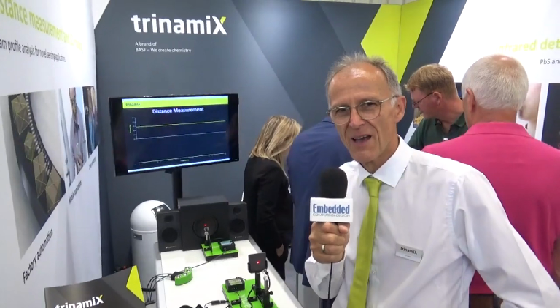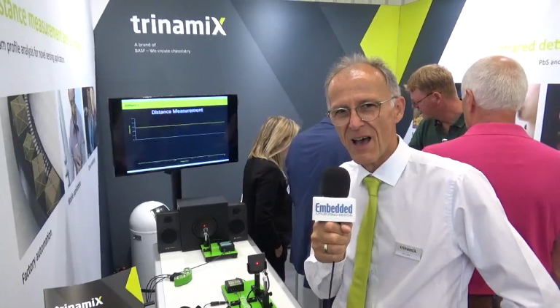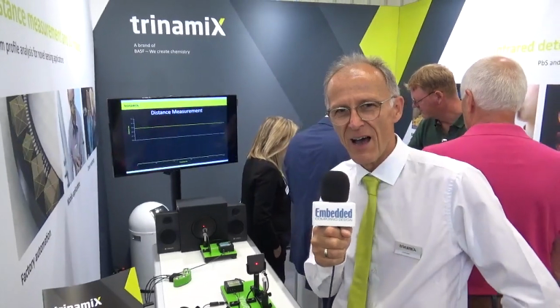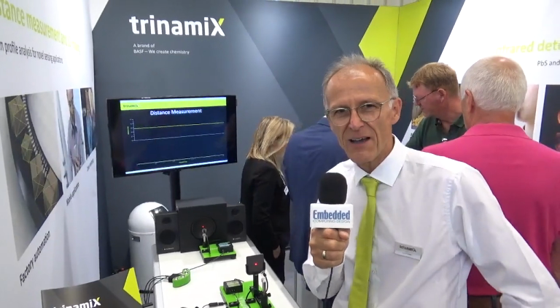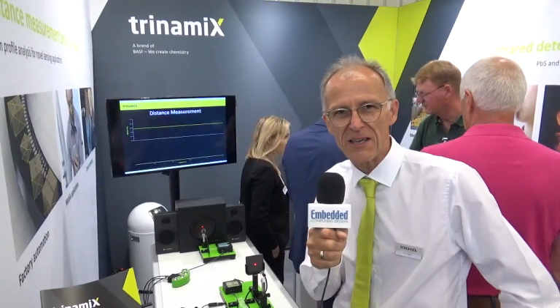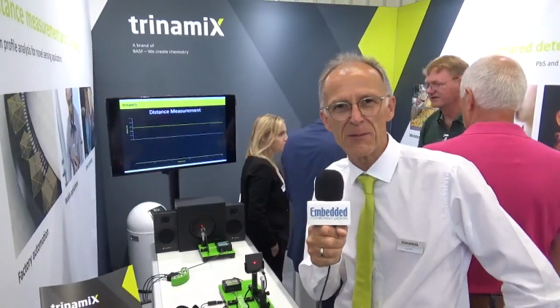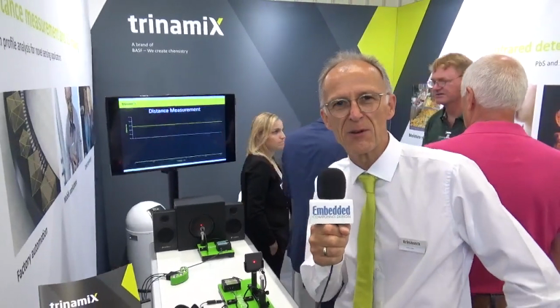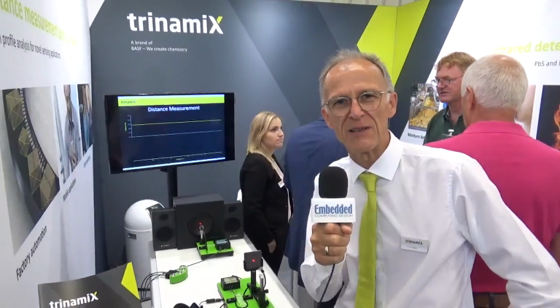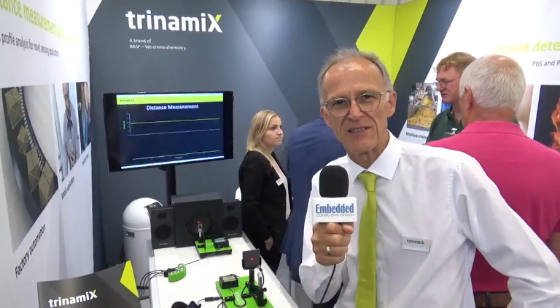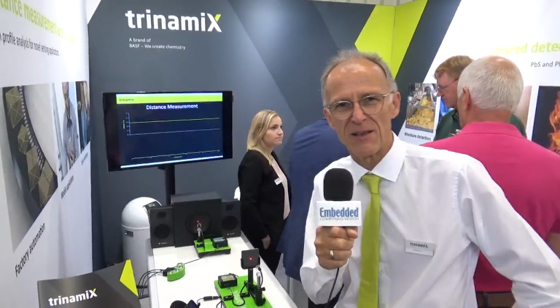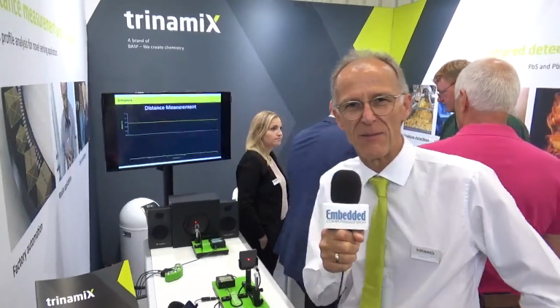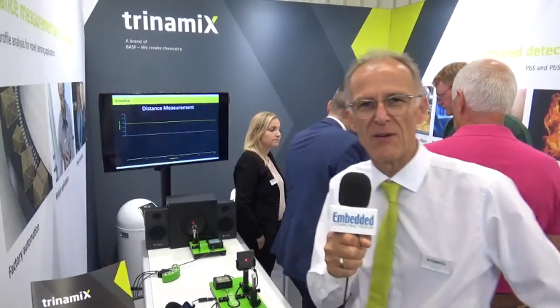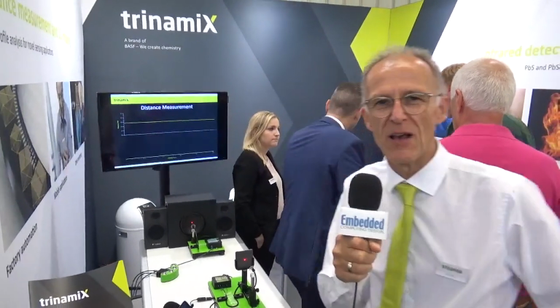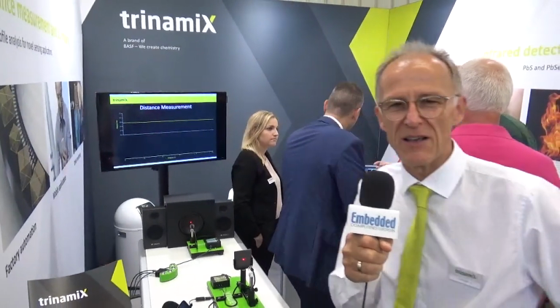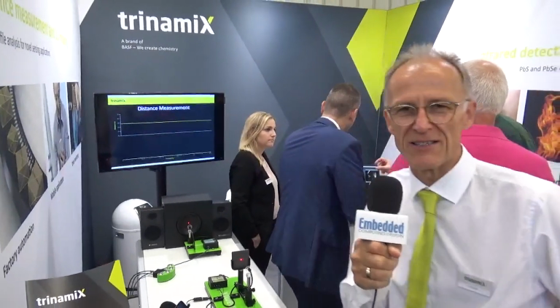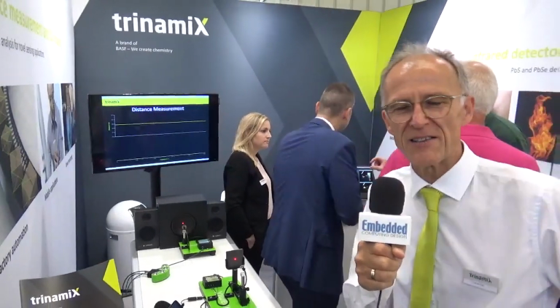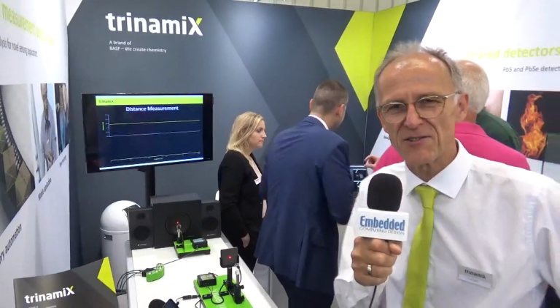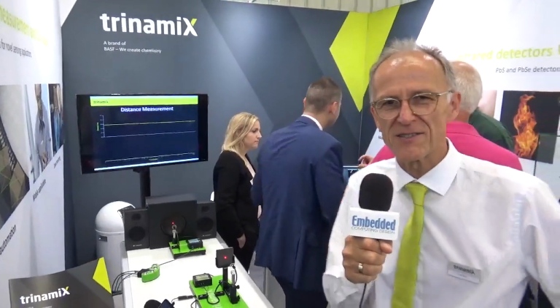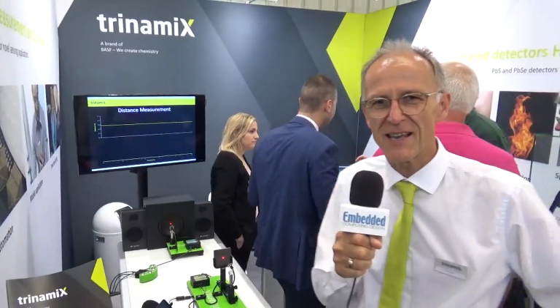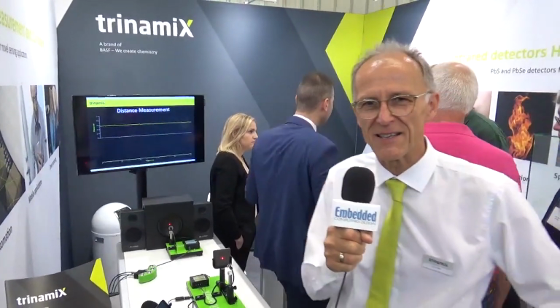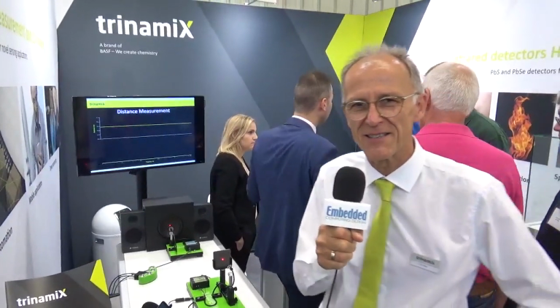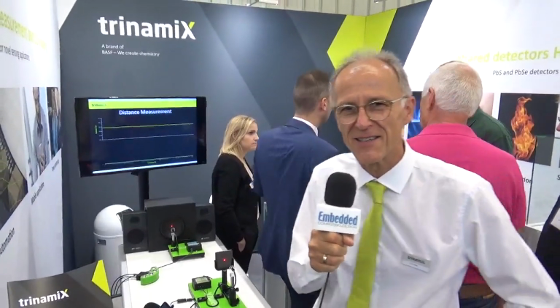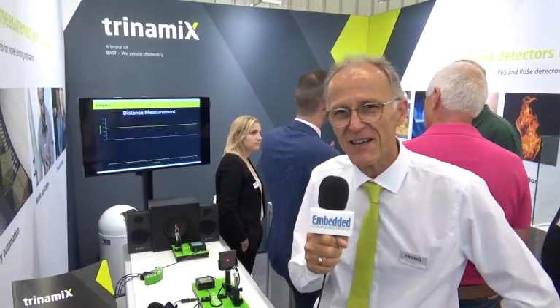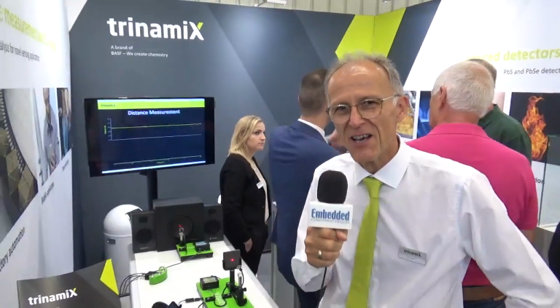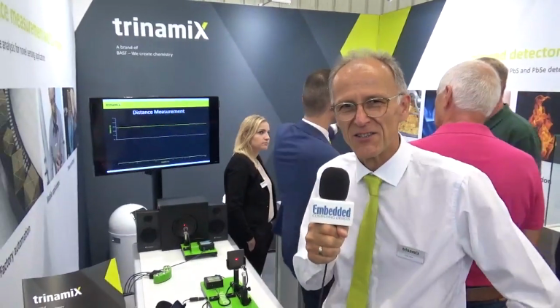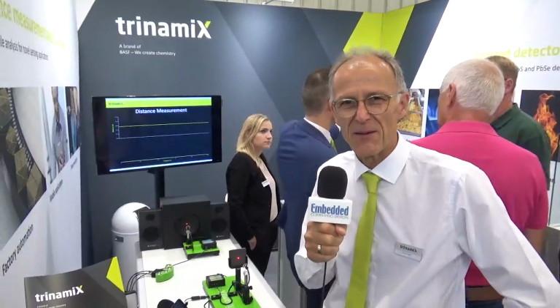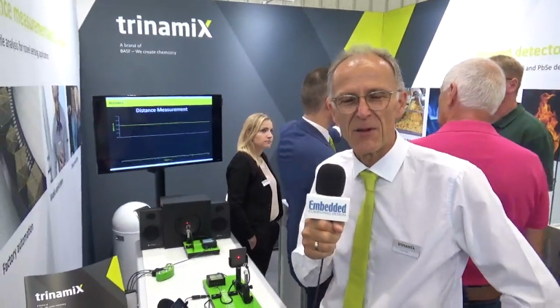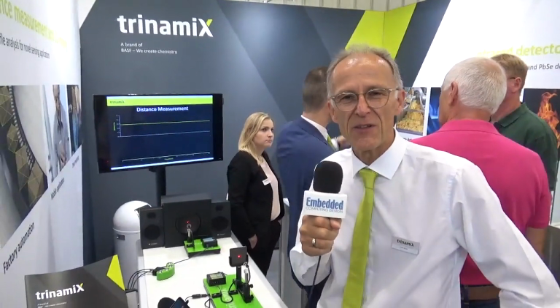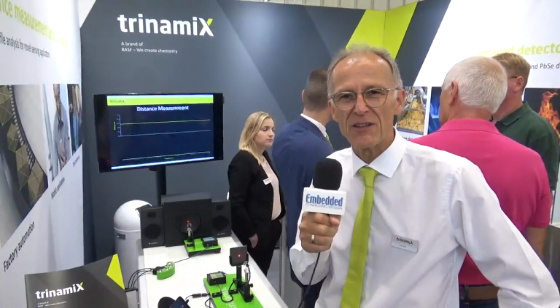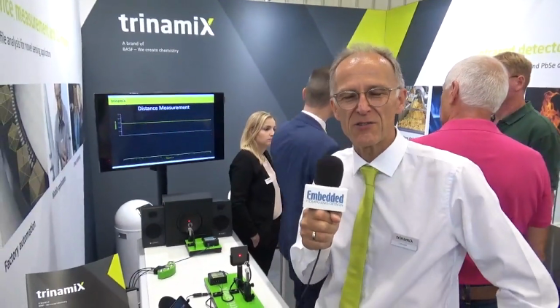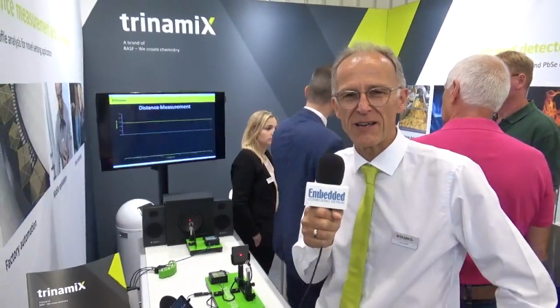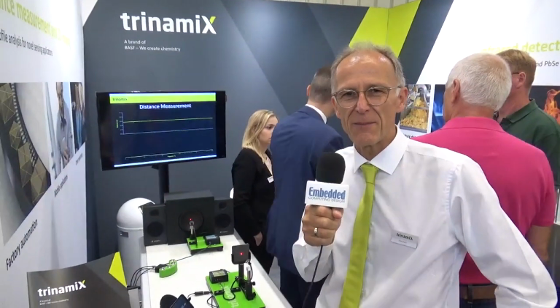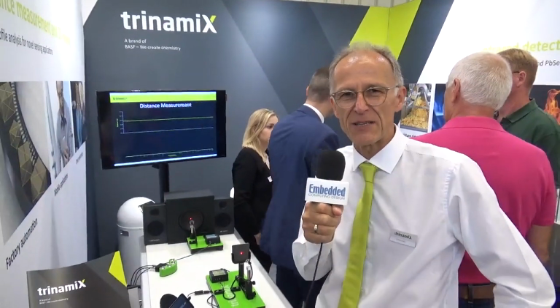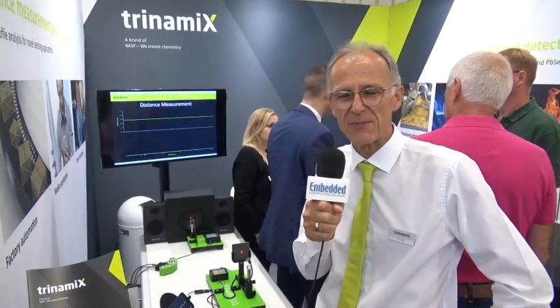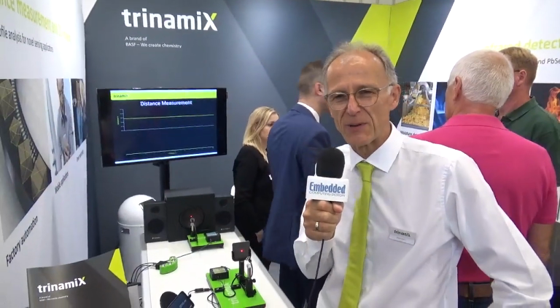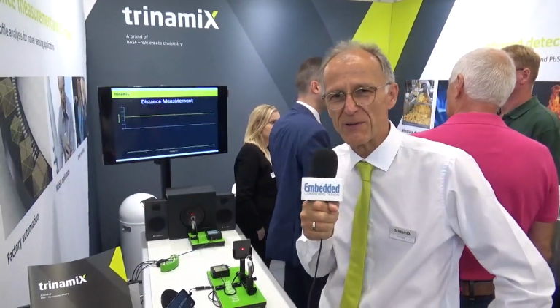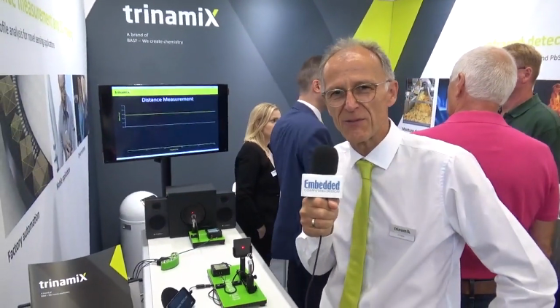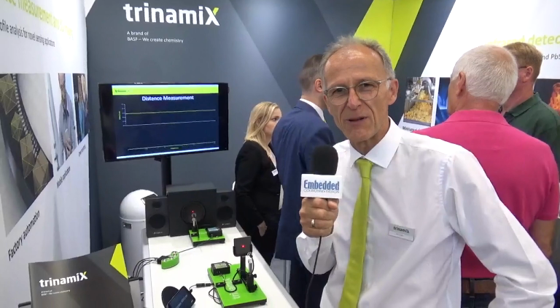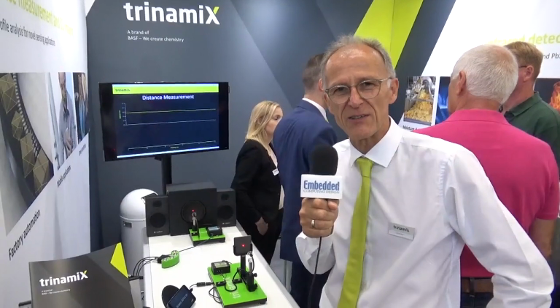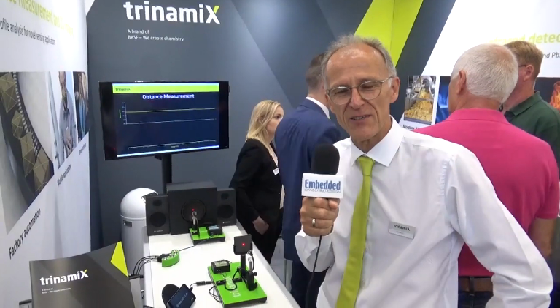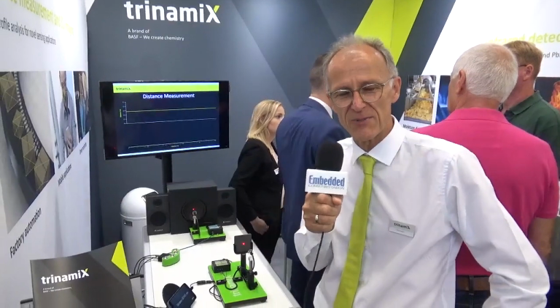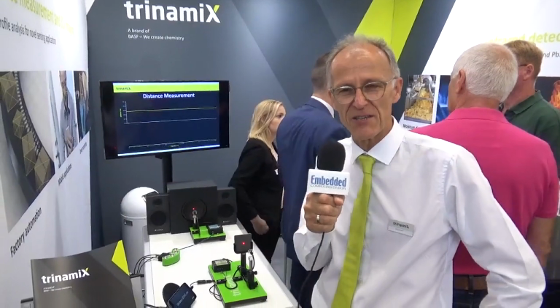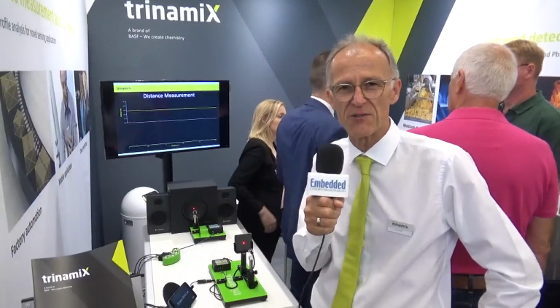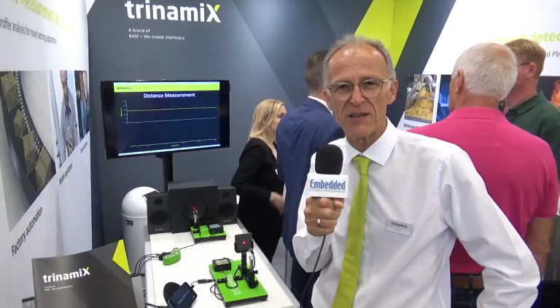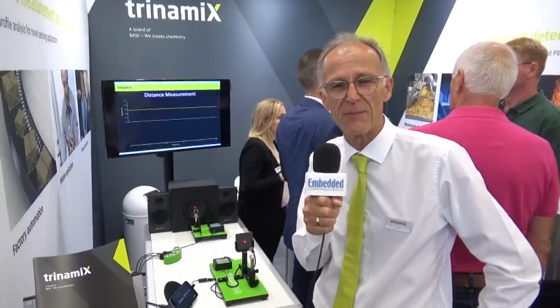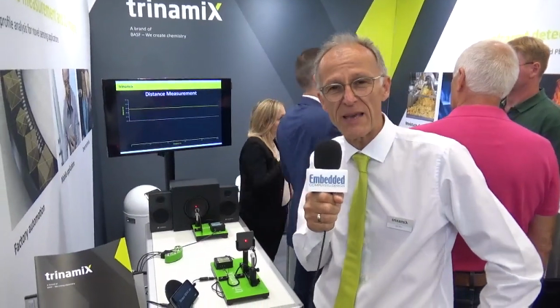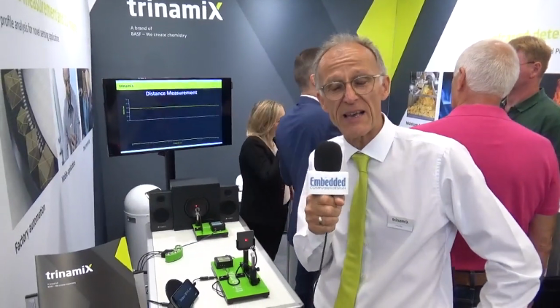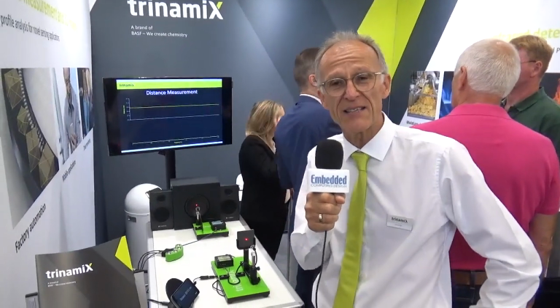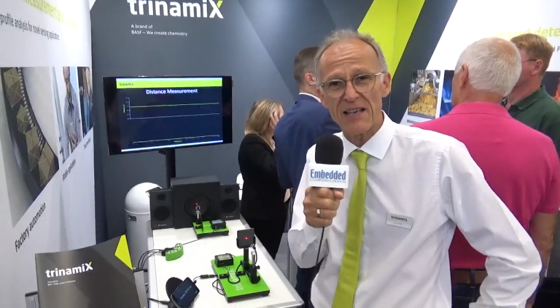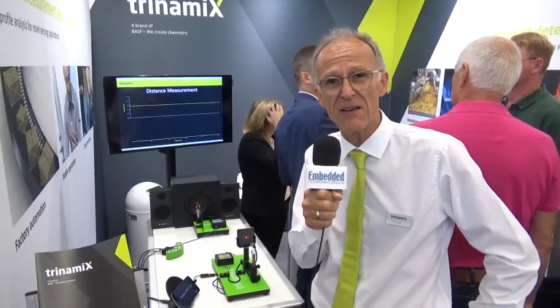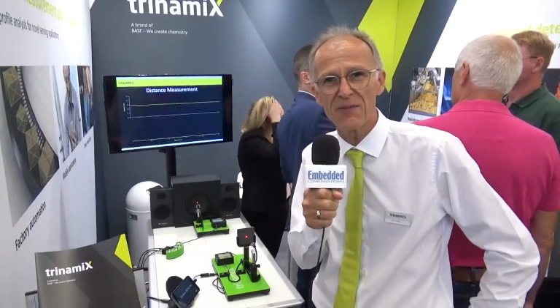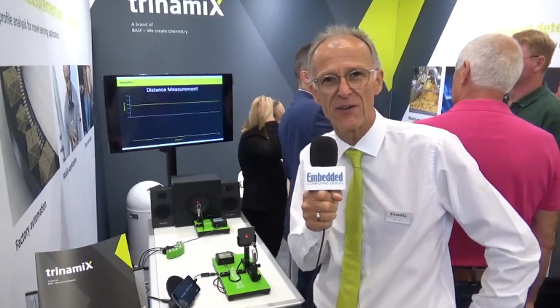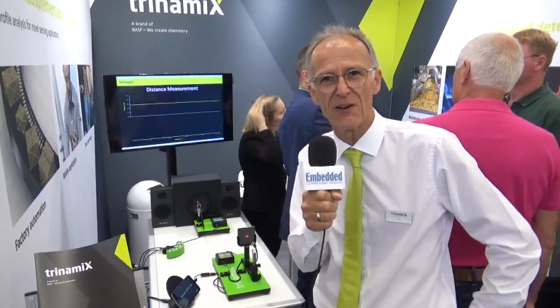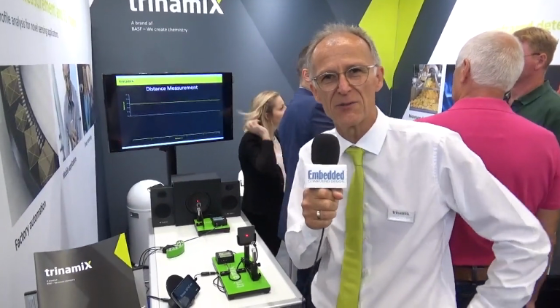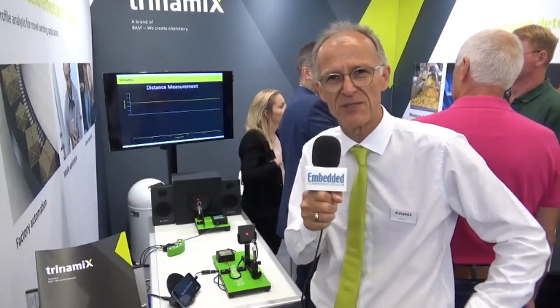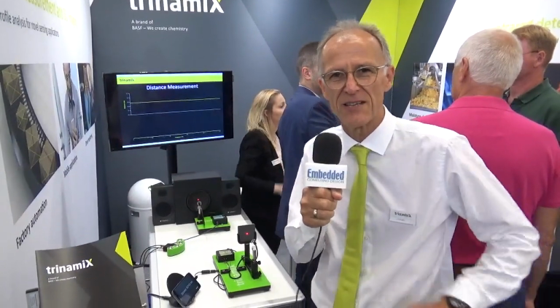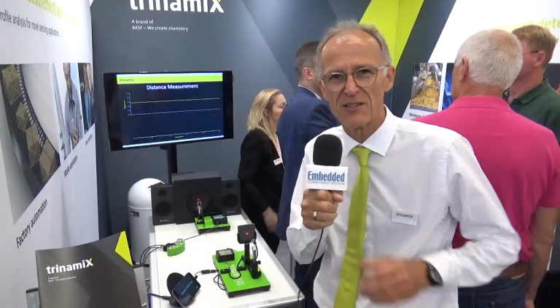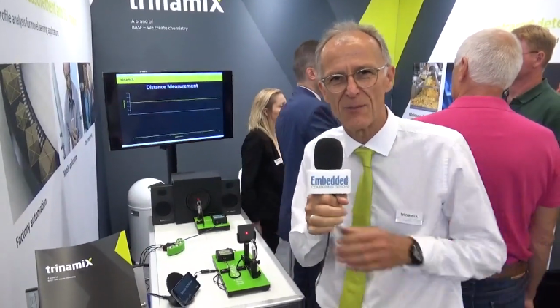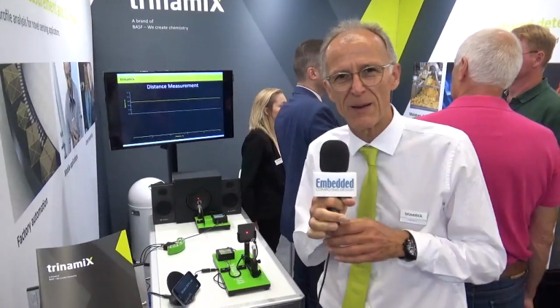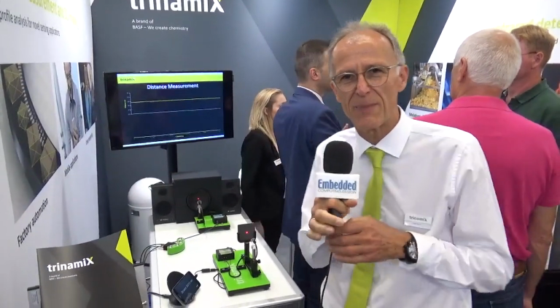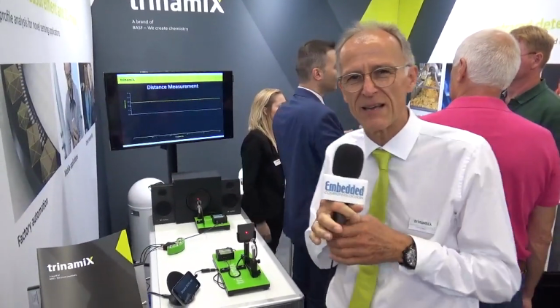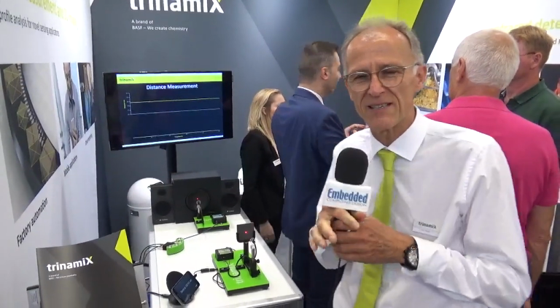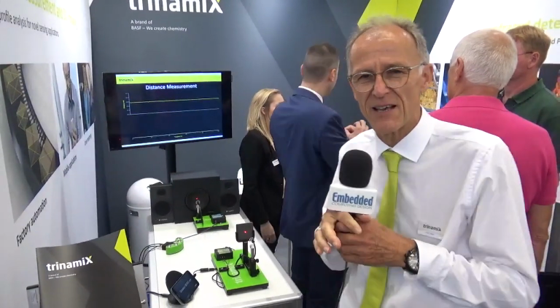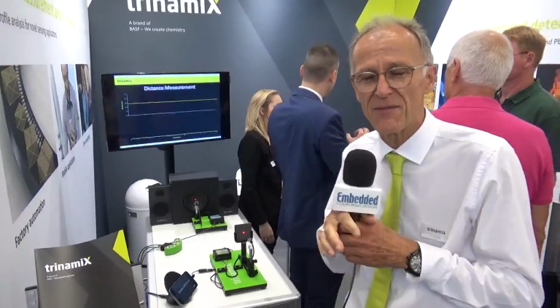Hi, I'm Chris. I'm in sensor and test, and I'm on the Trinamics booth. We are a subsidiary of BASF, 100% owned by BASF.